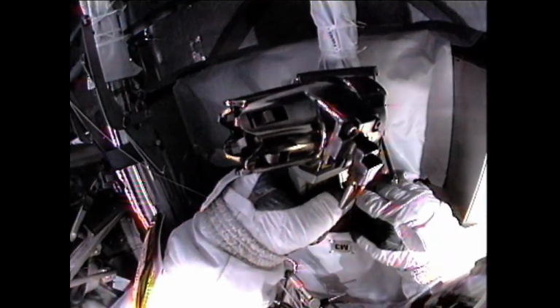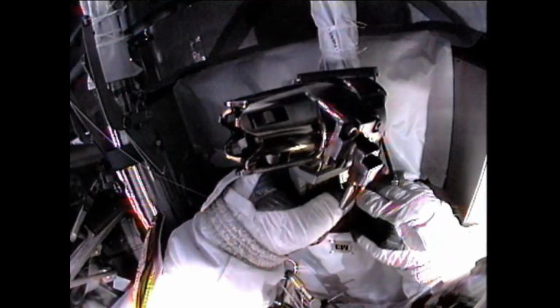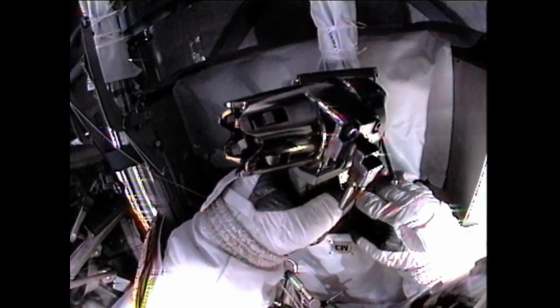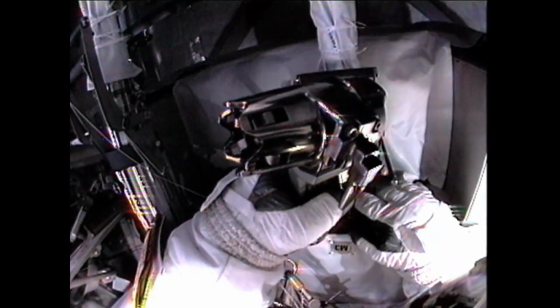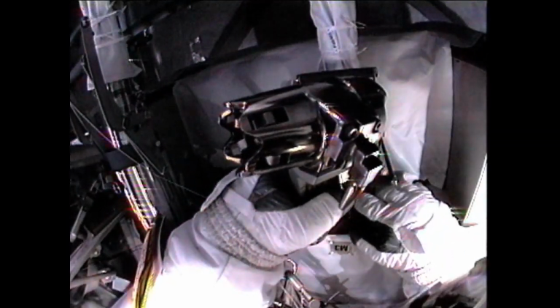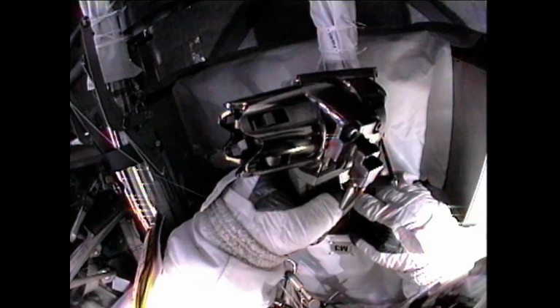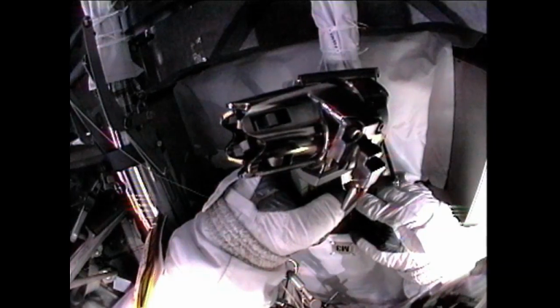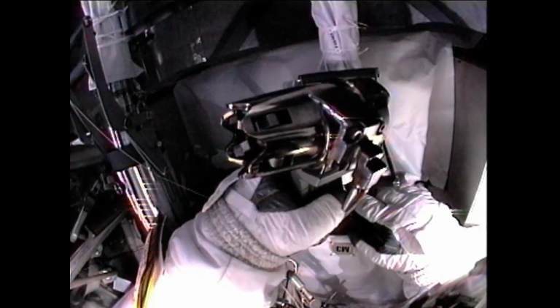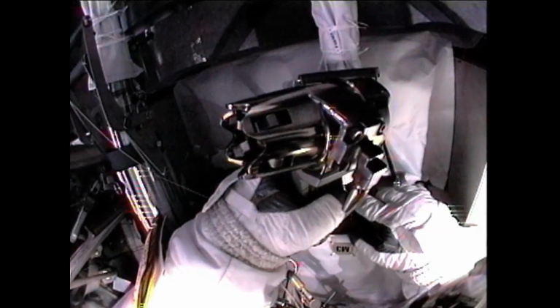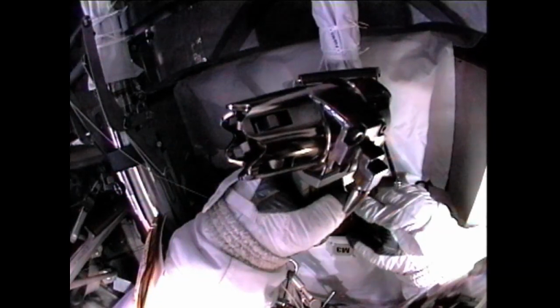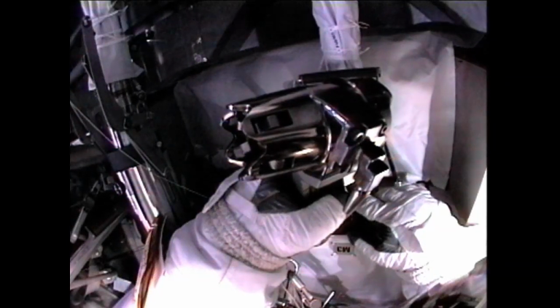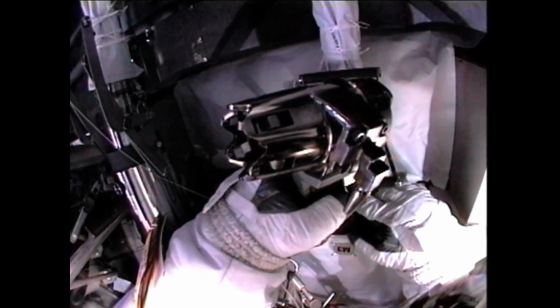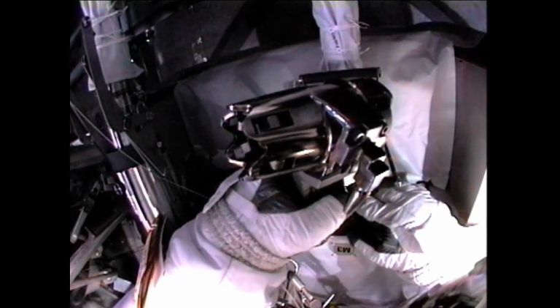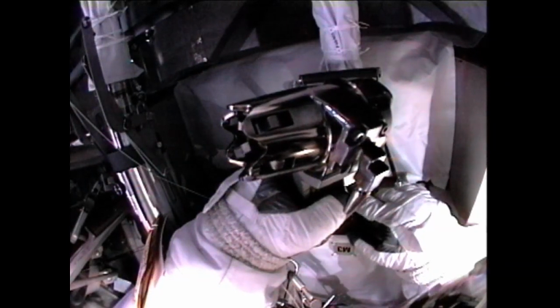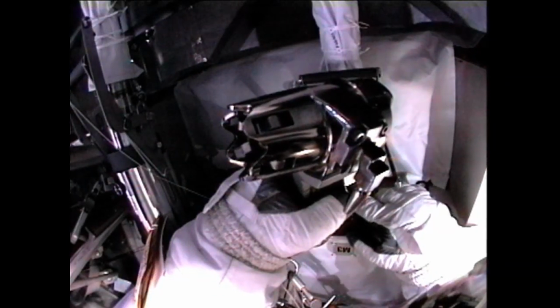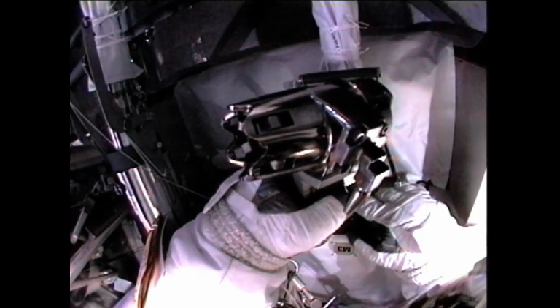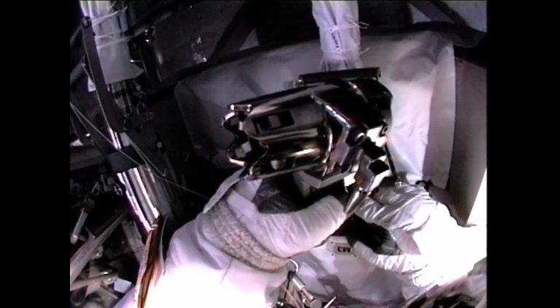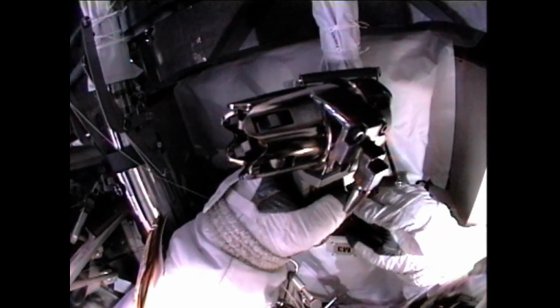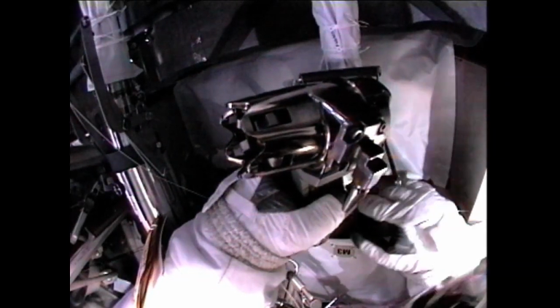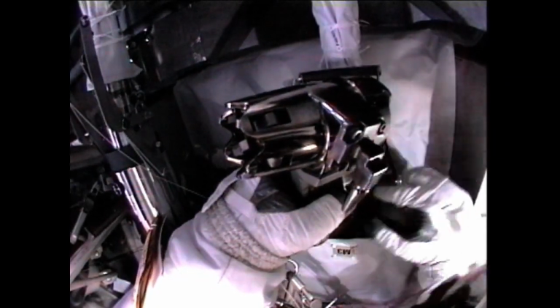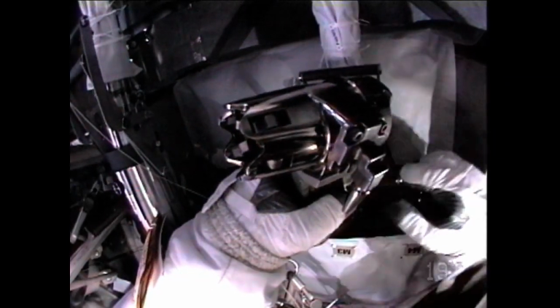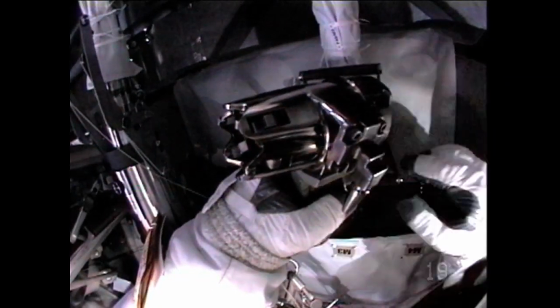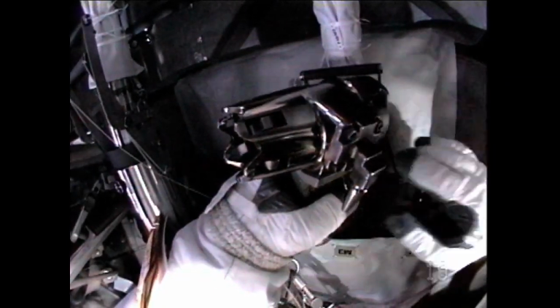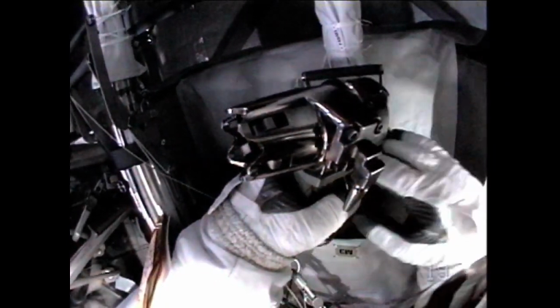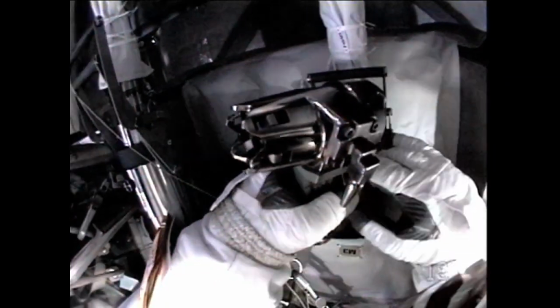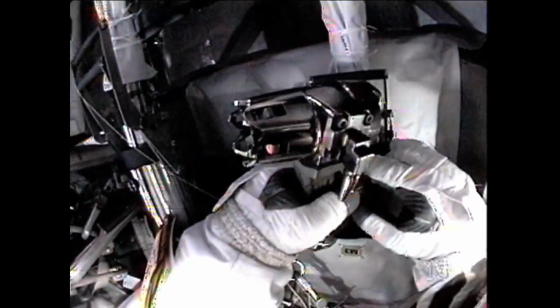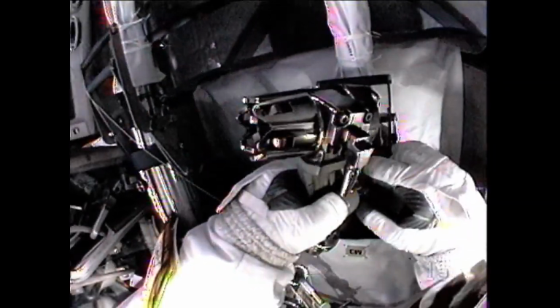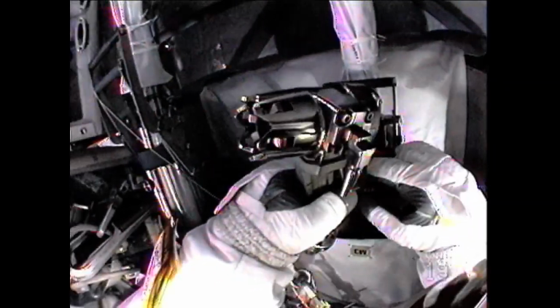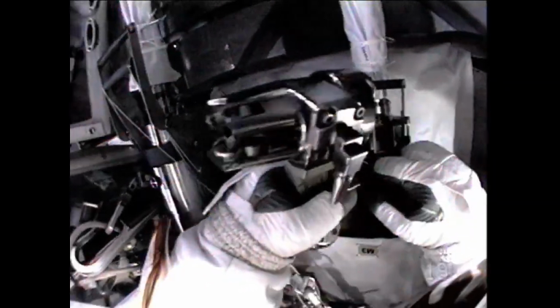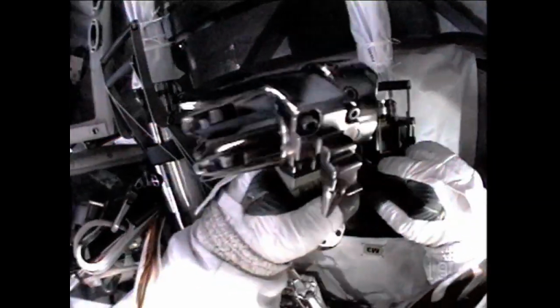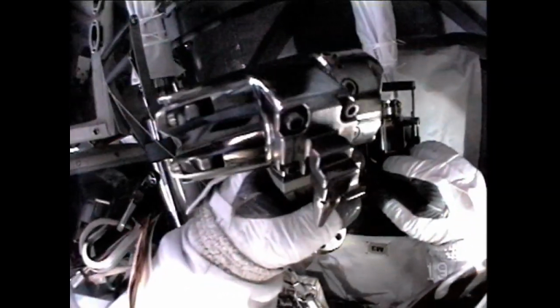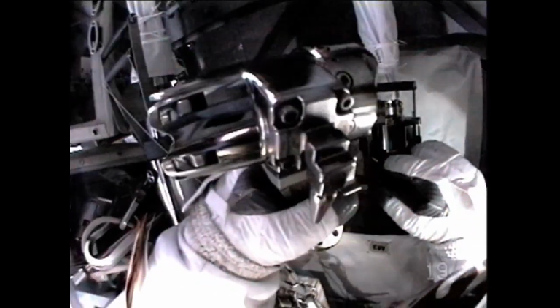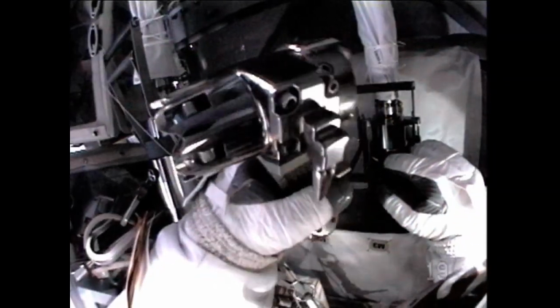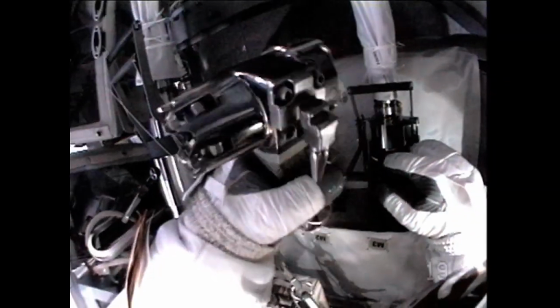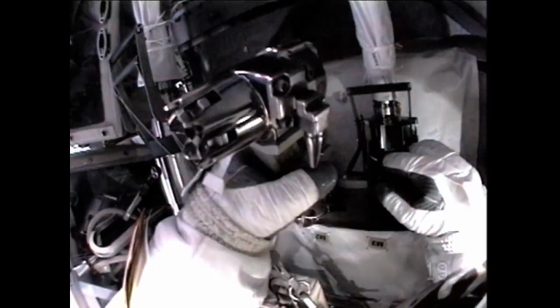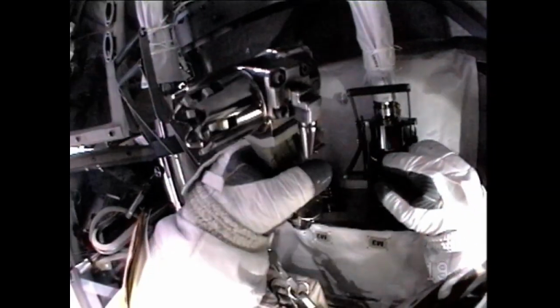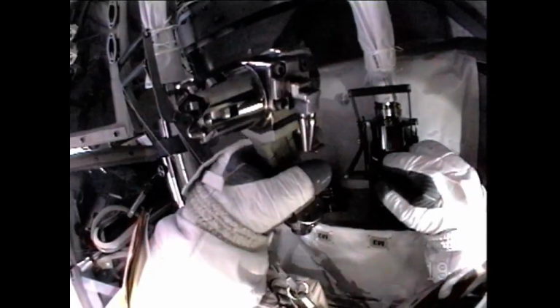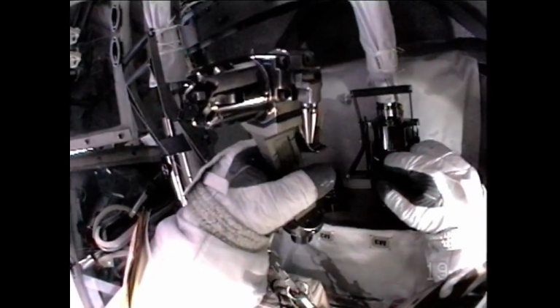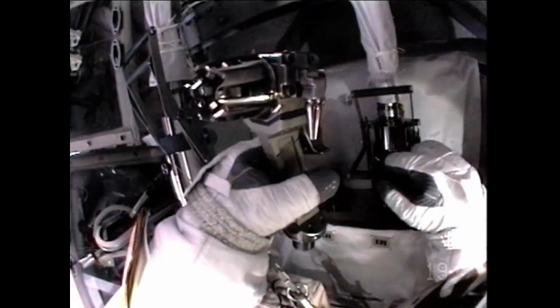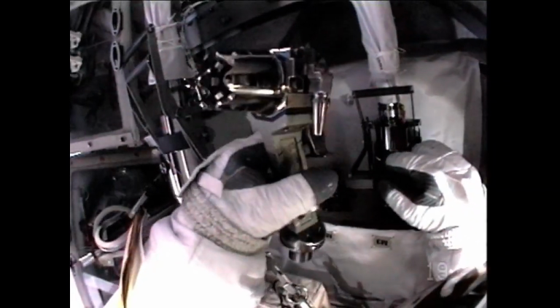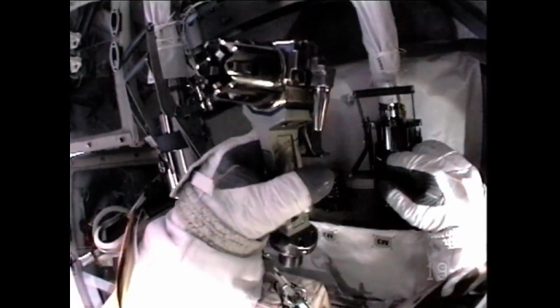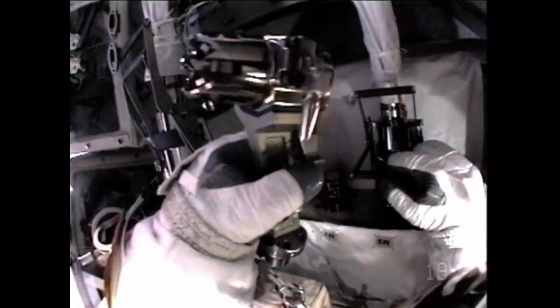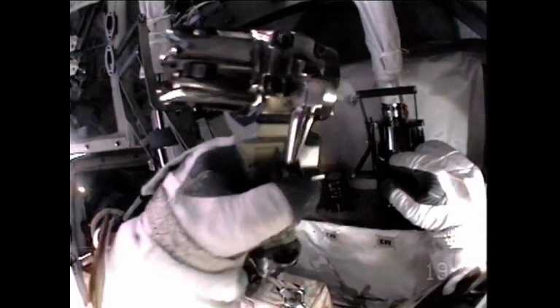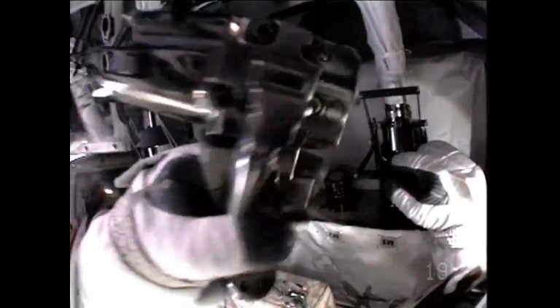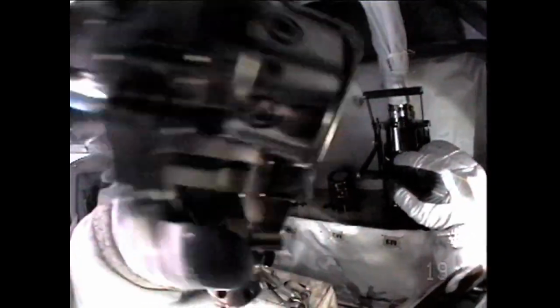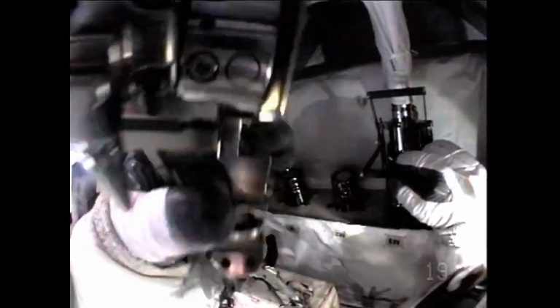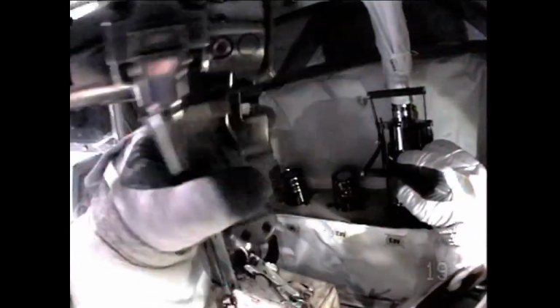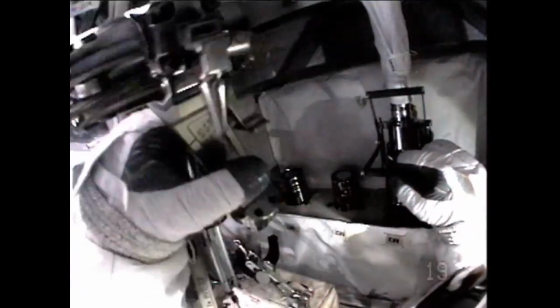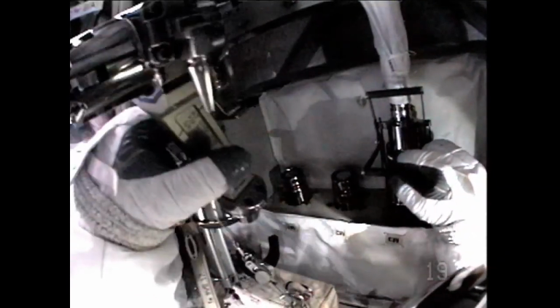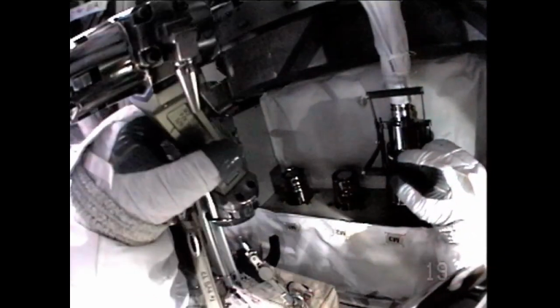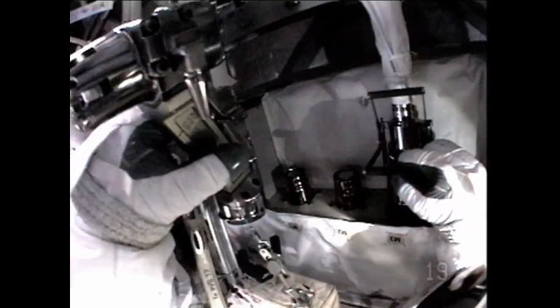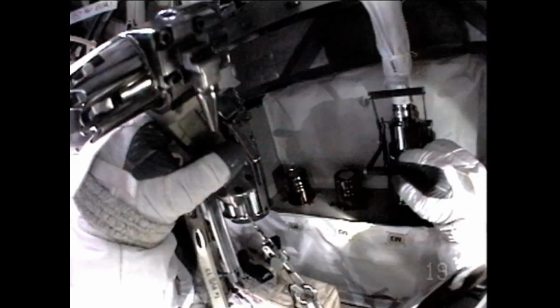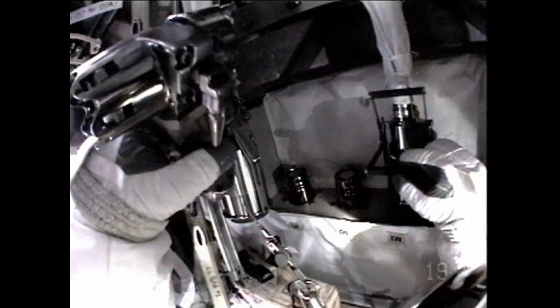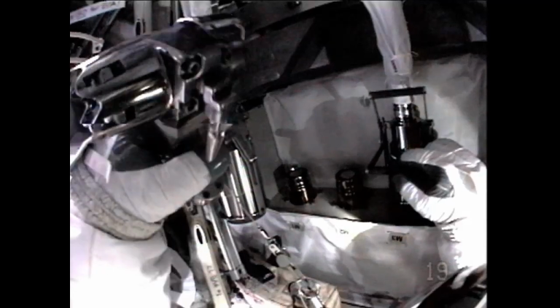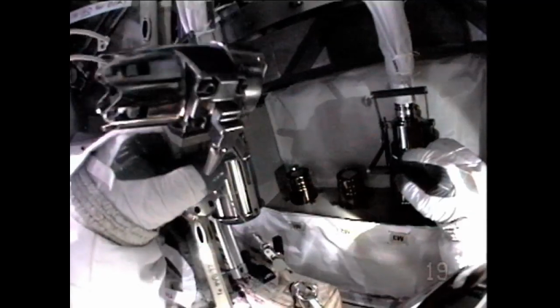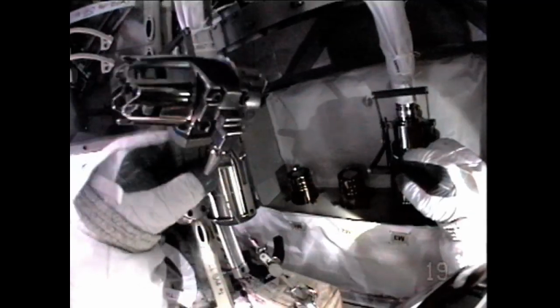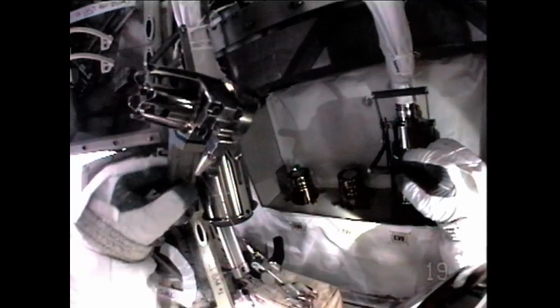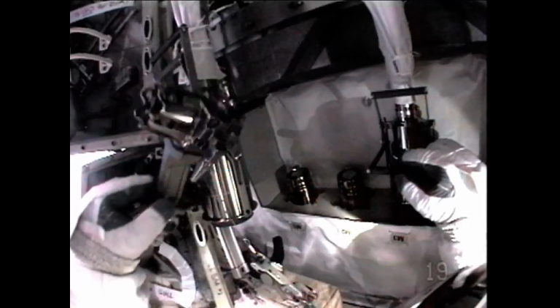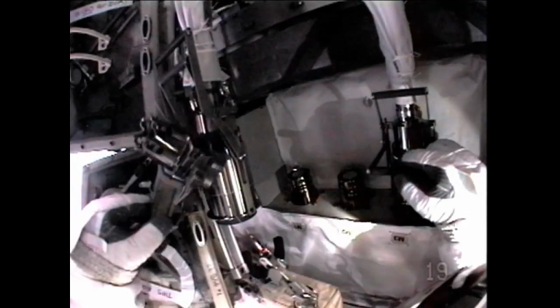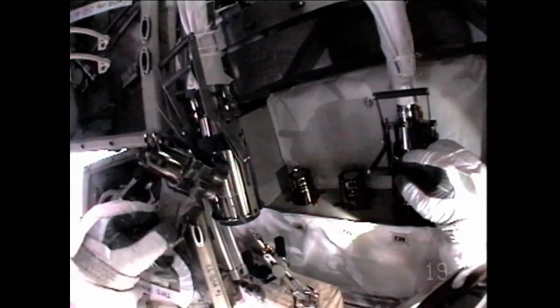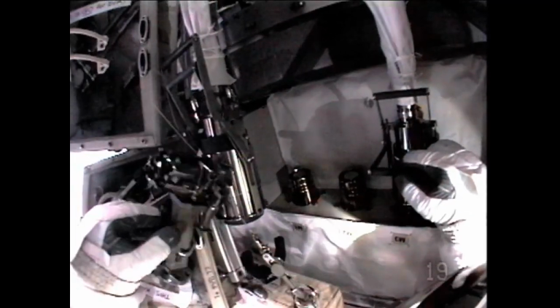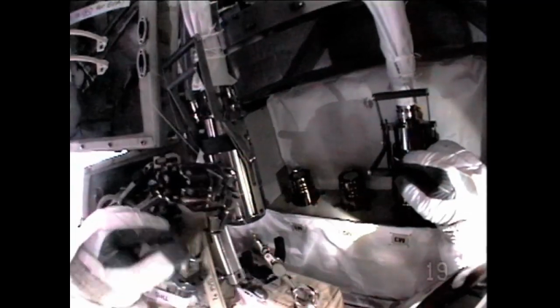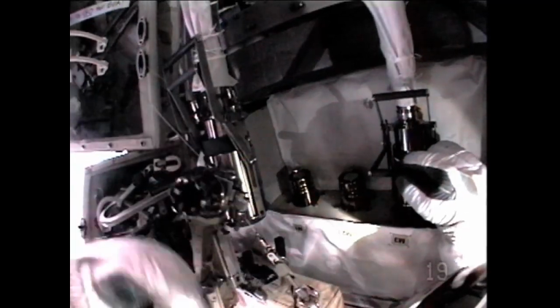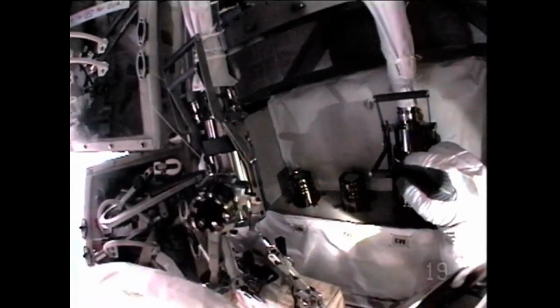Push that button down. Let me get that lever to our side.